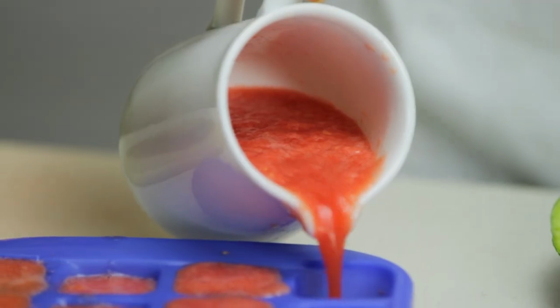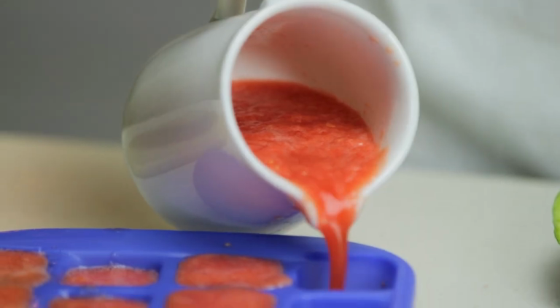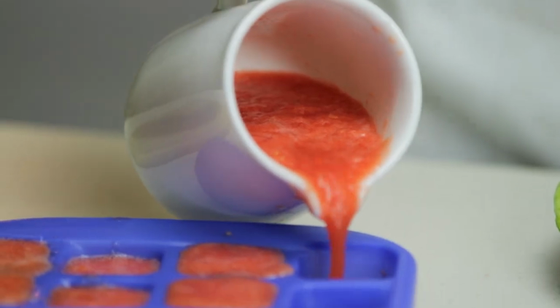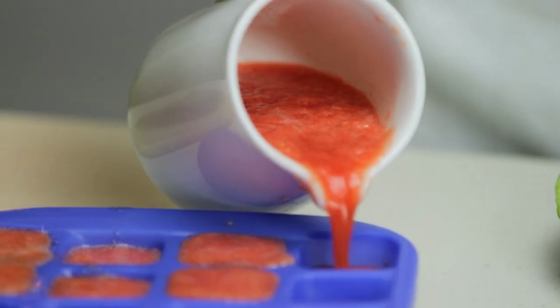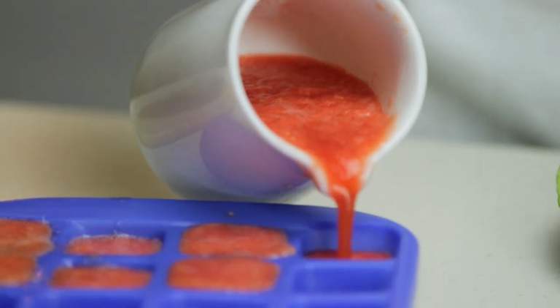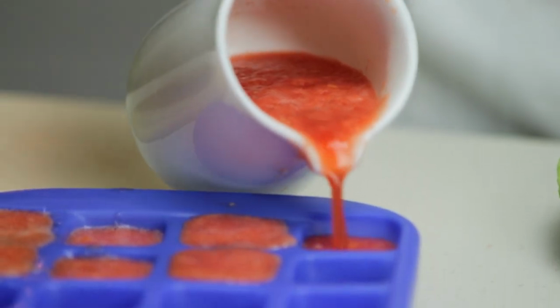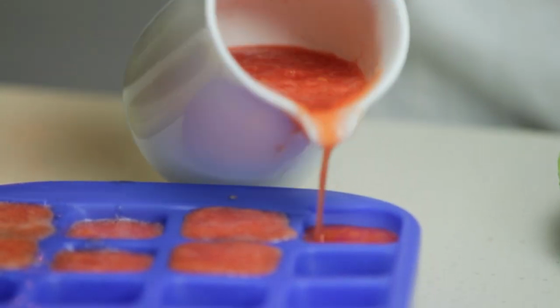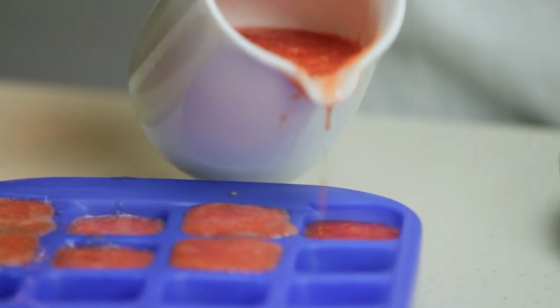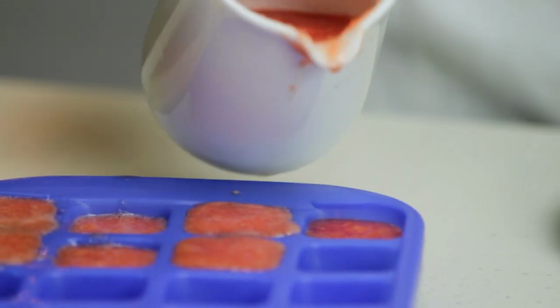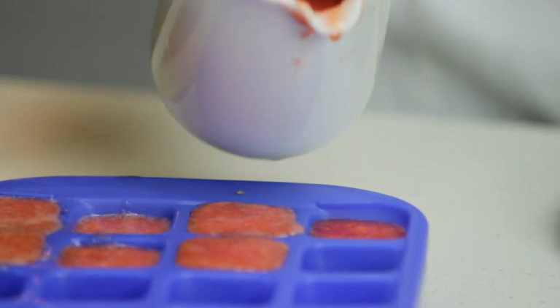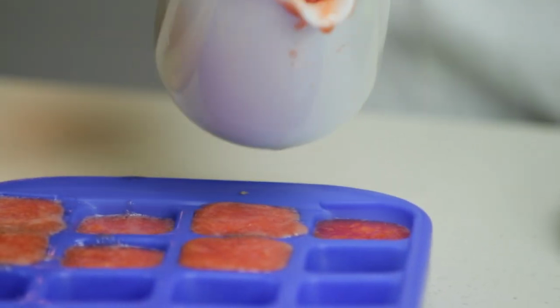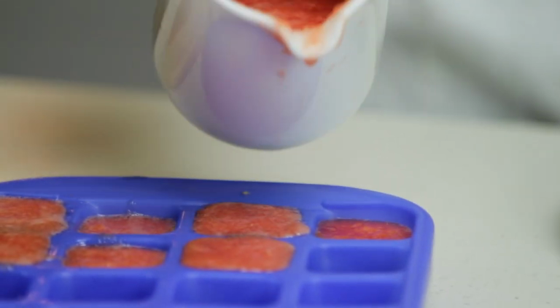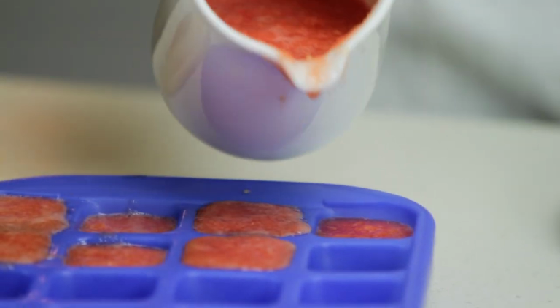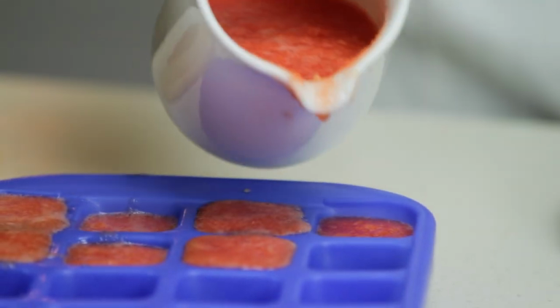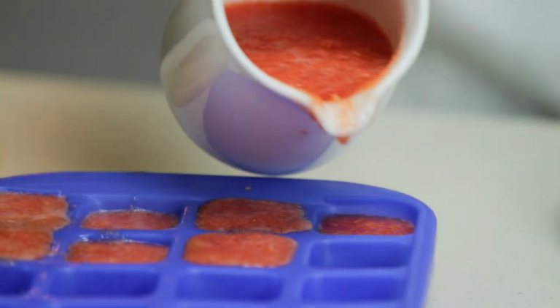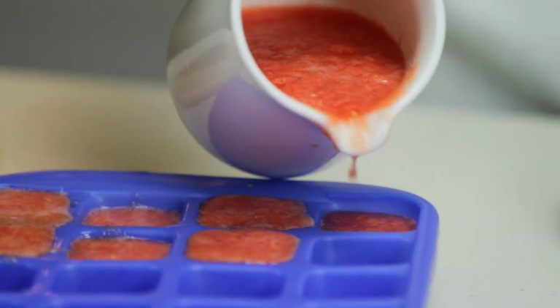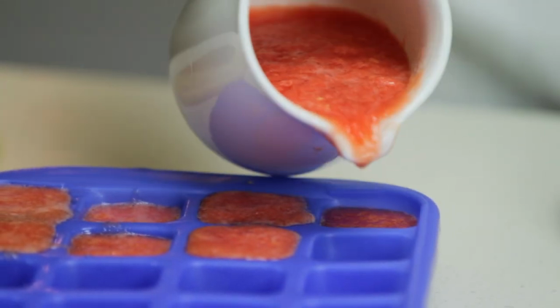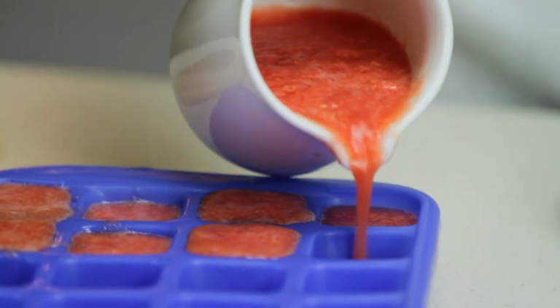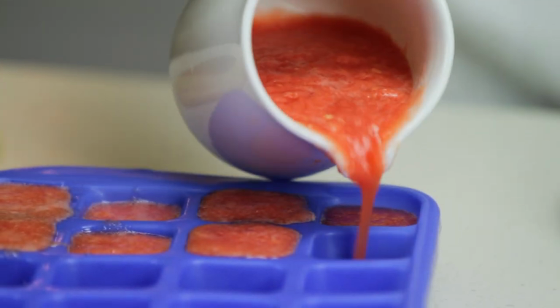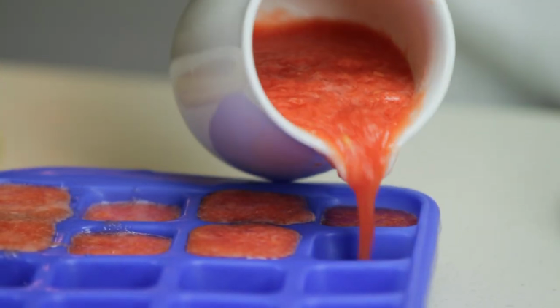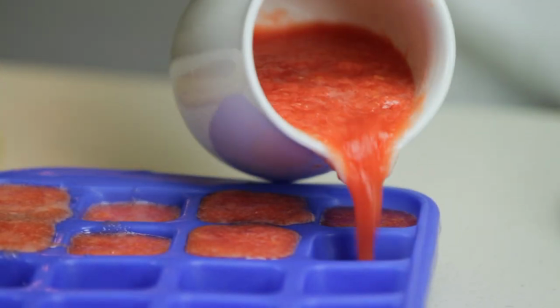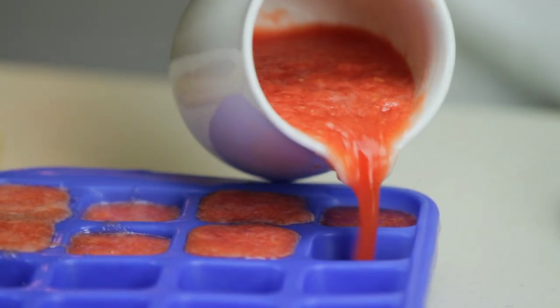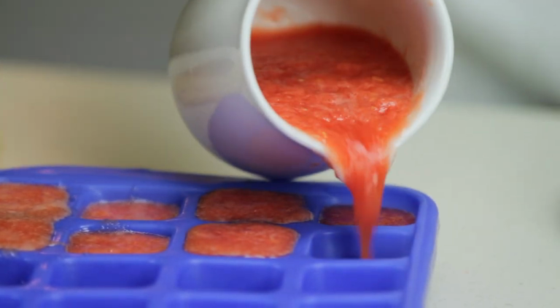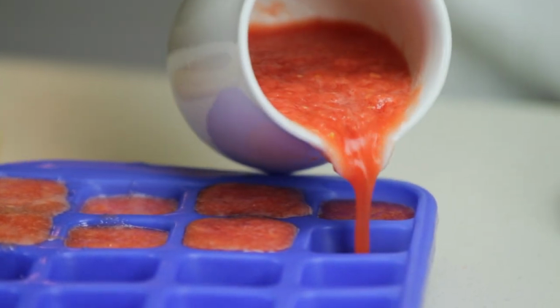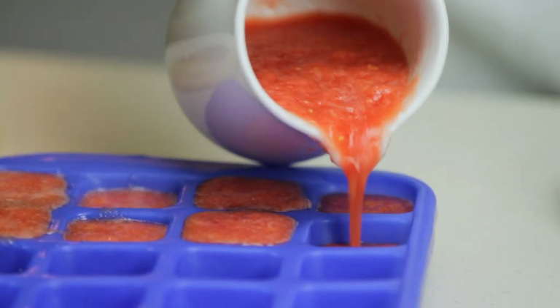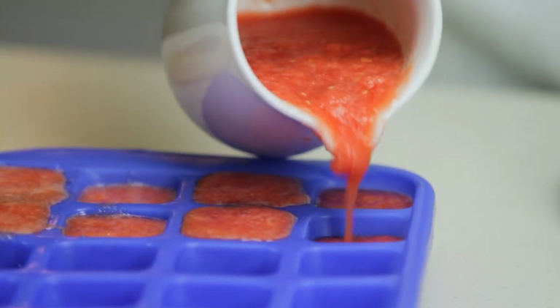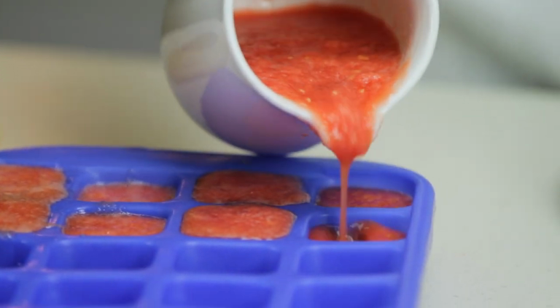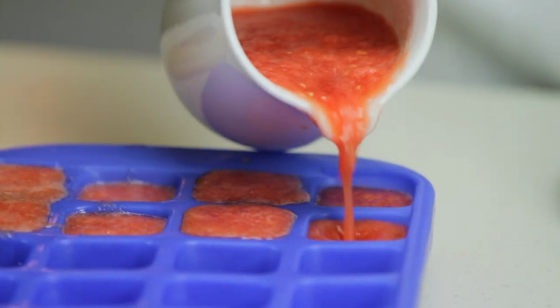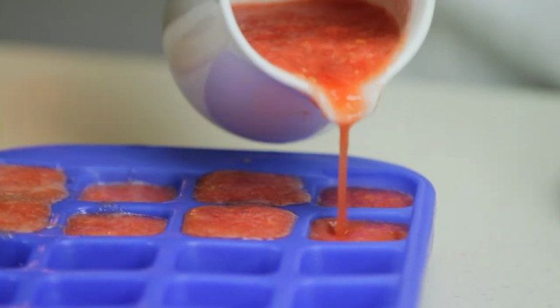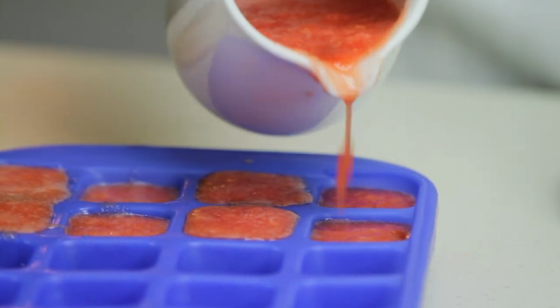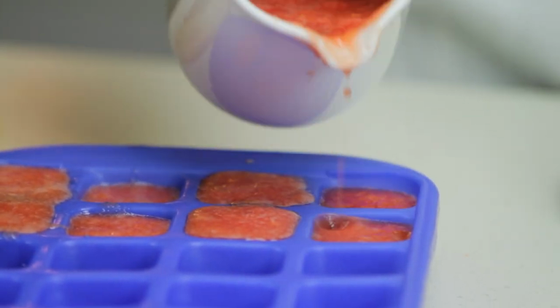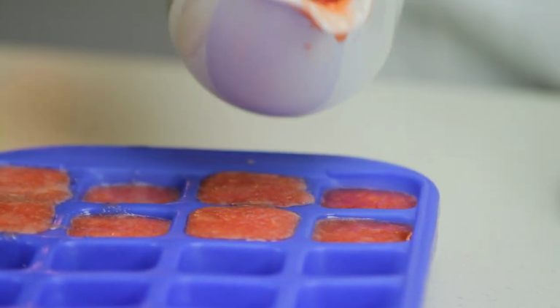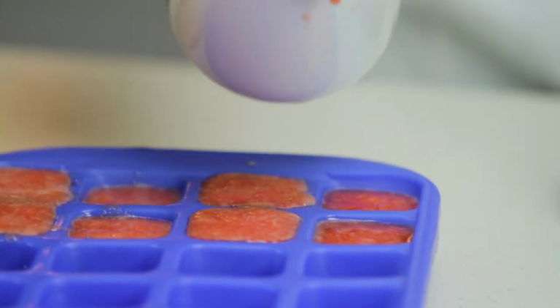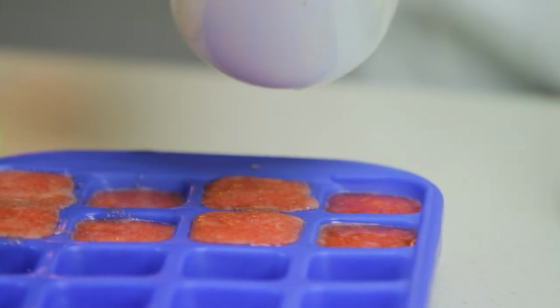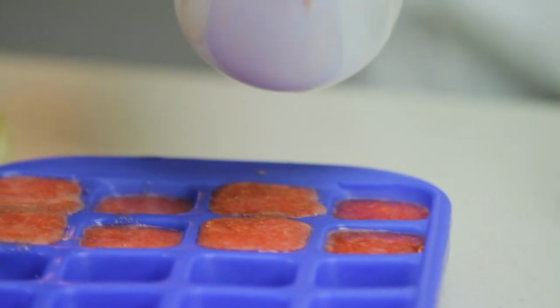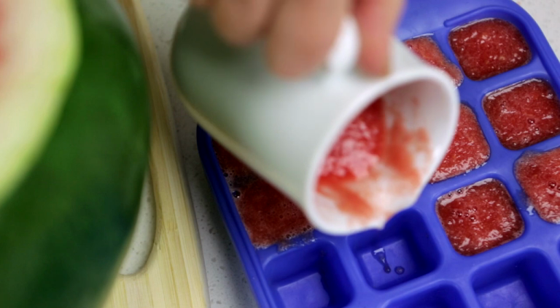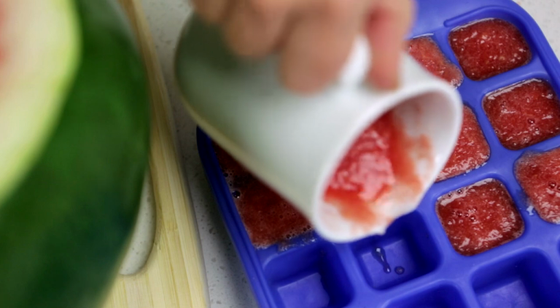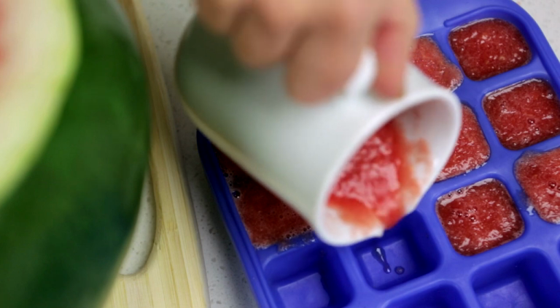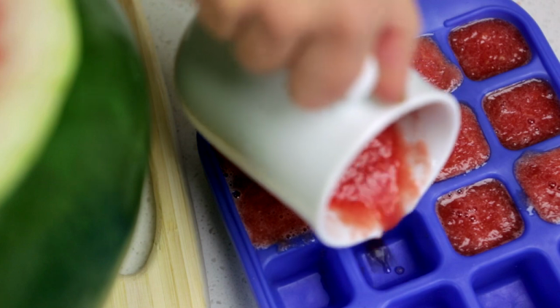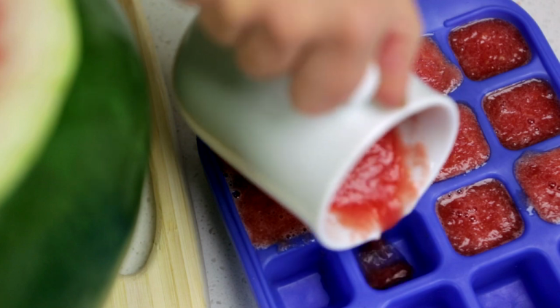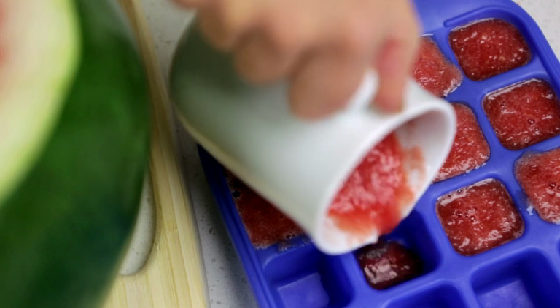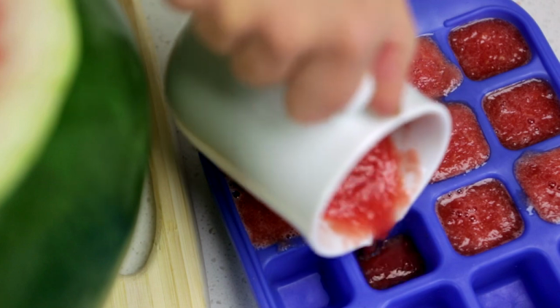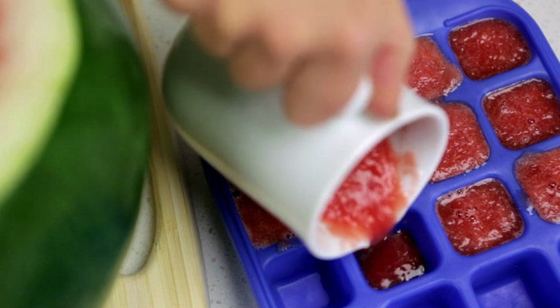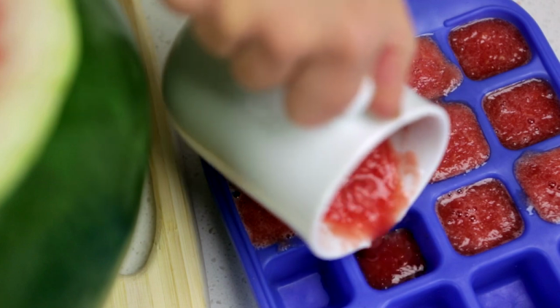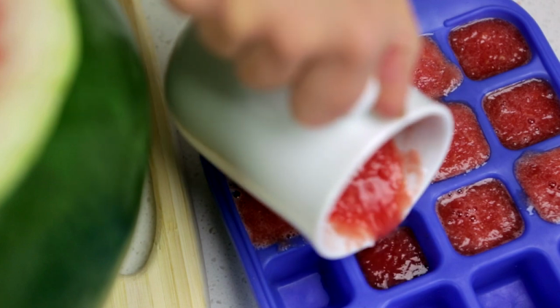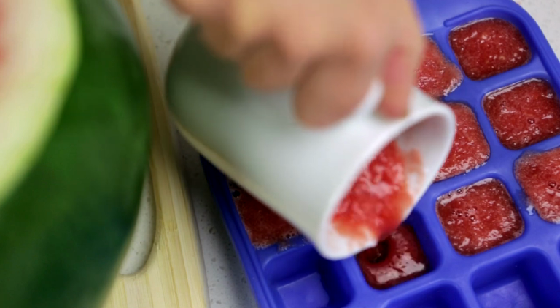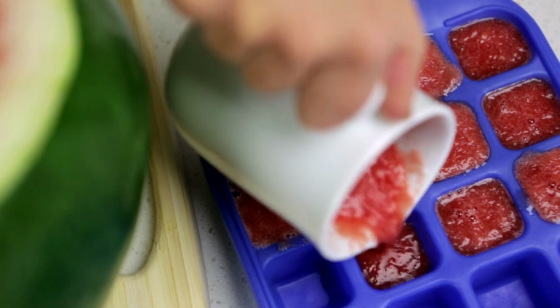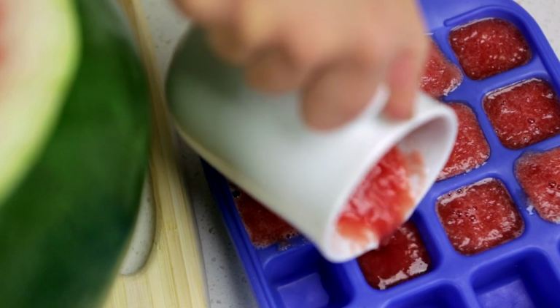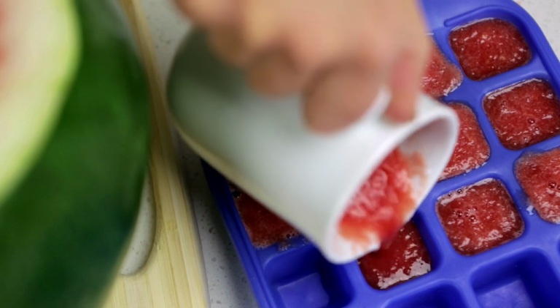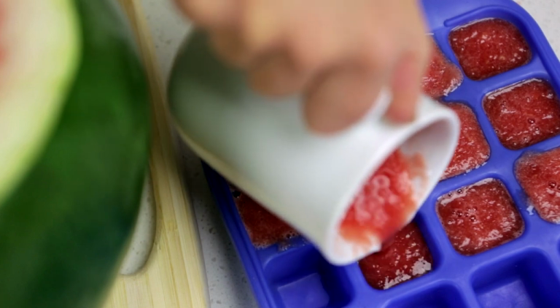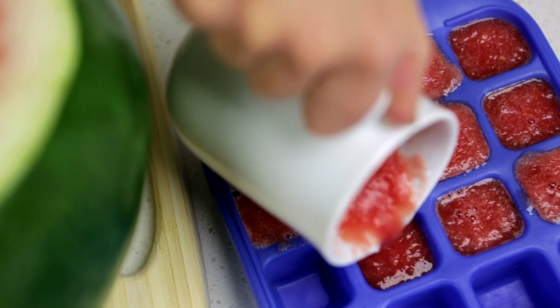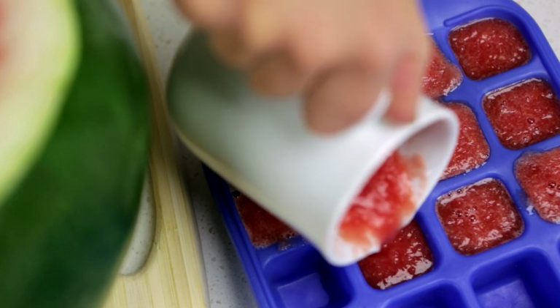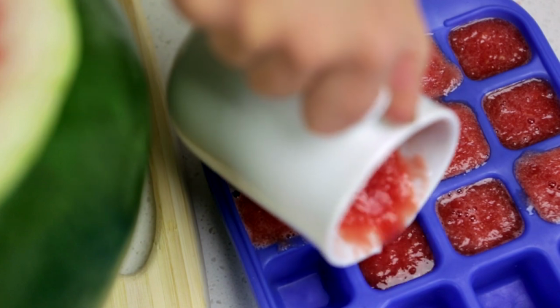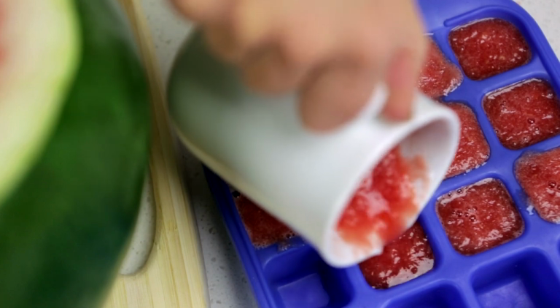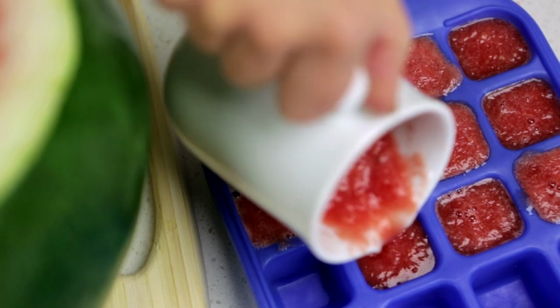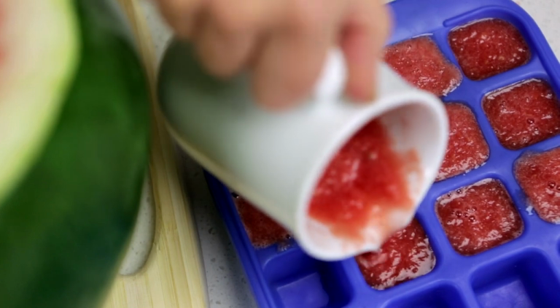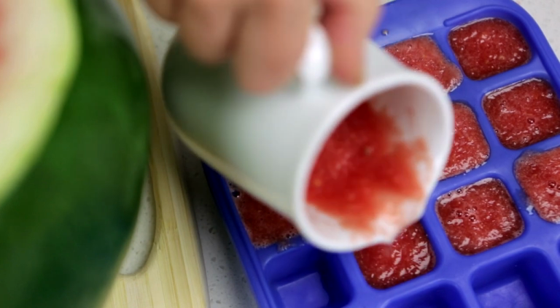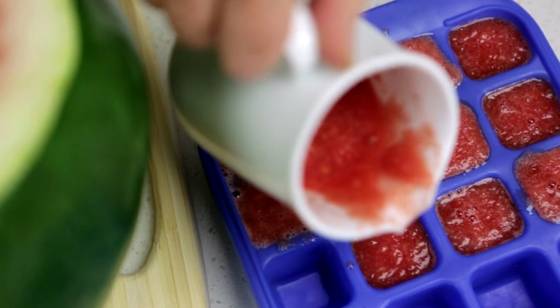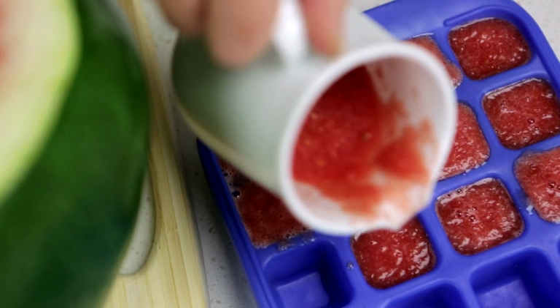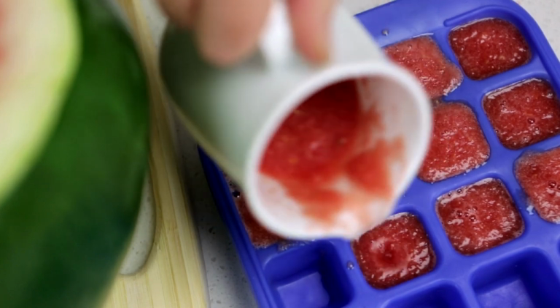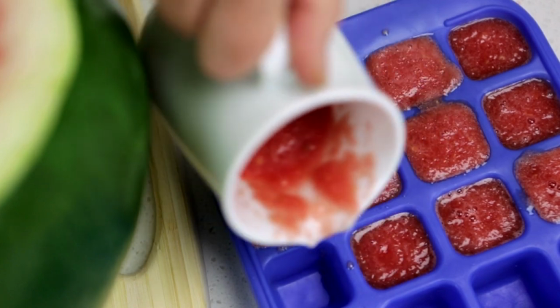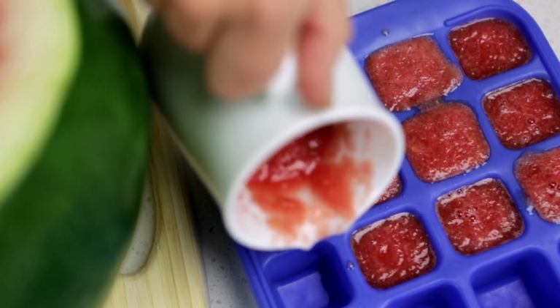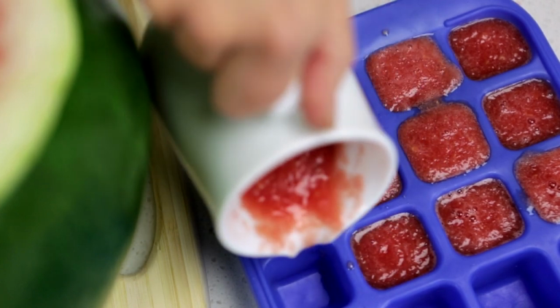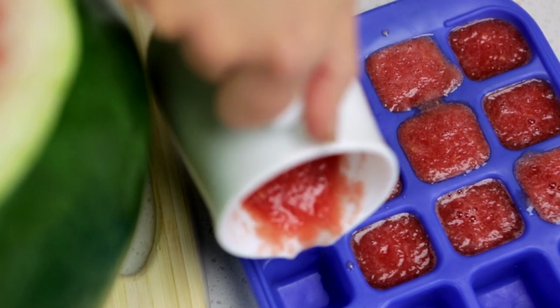Ask mum or dad to help you prepare the flesh in an ice cube tray or container to freeze, so you can make slushies or ice block treats.